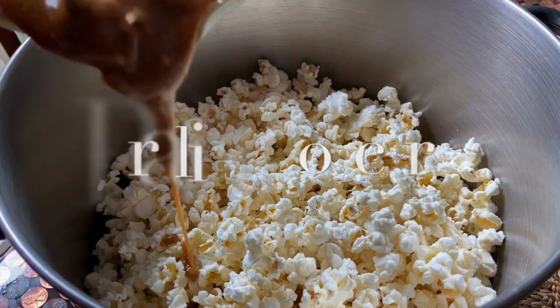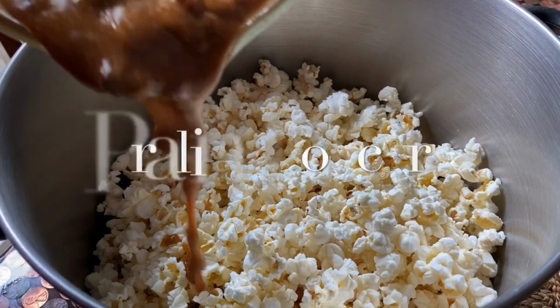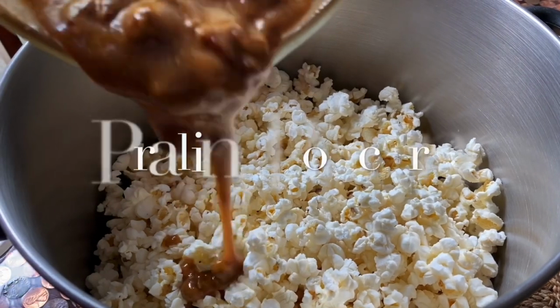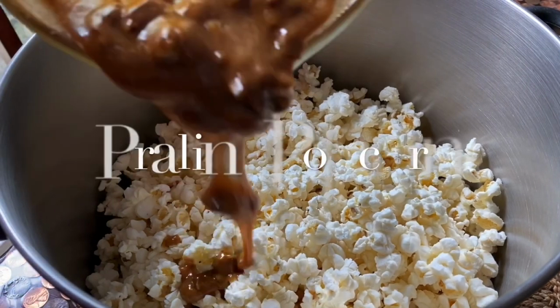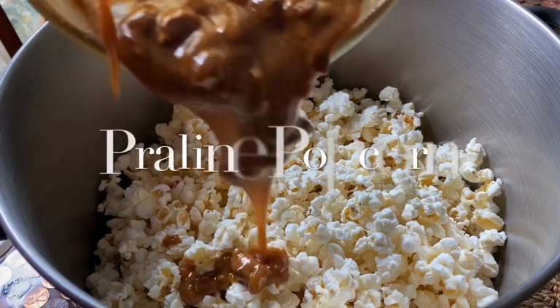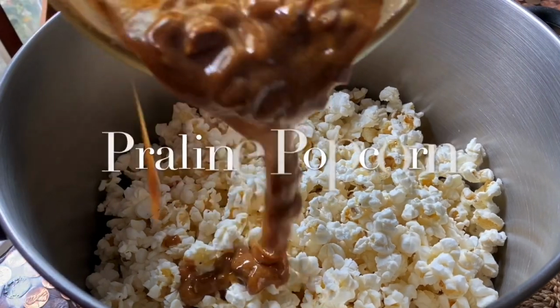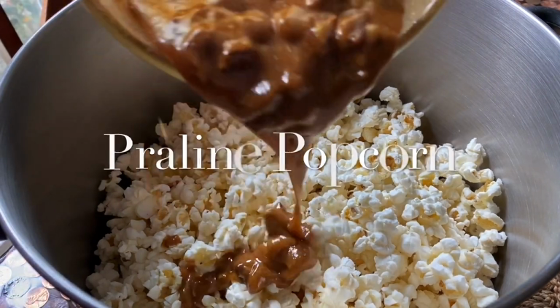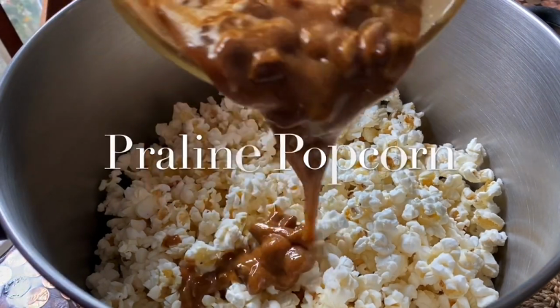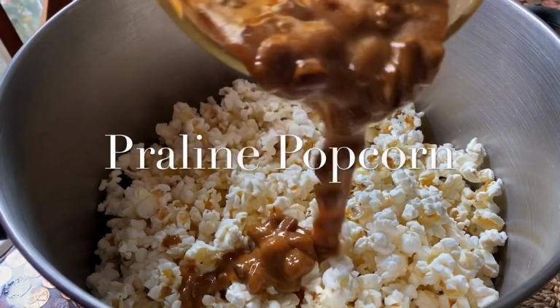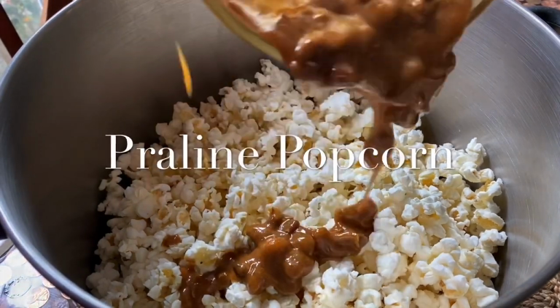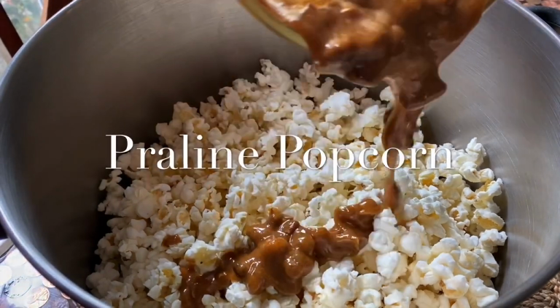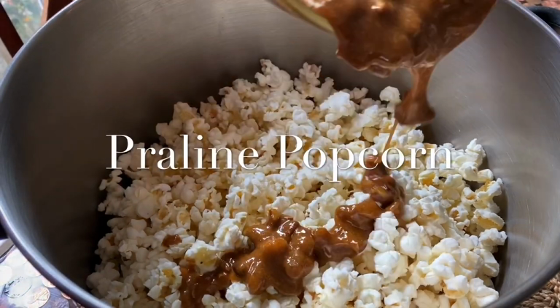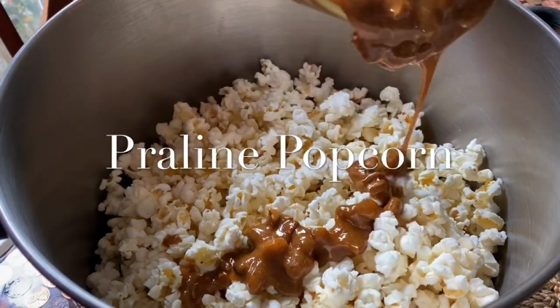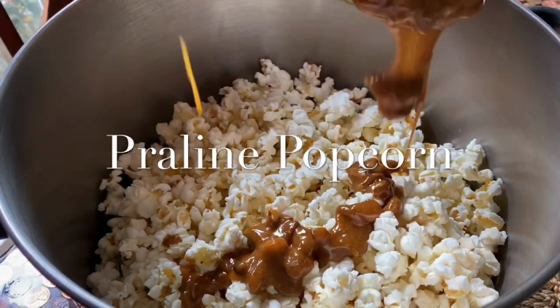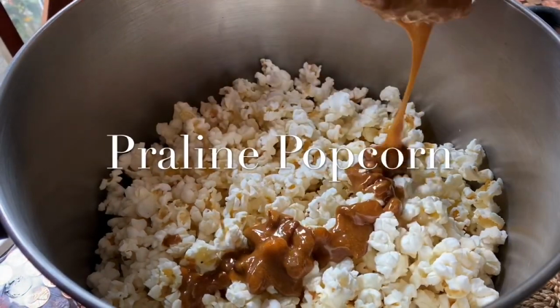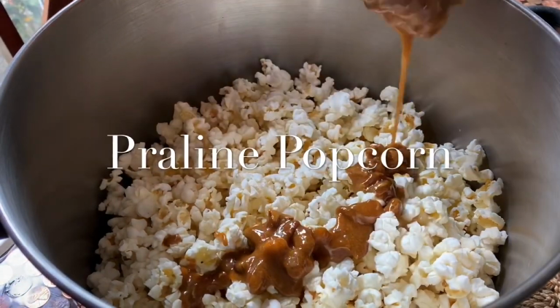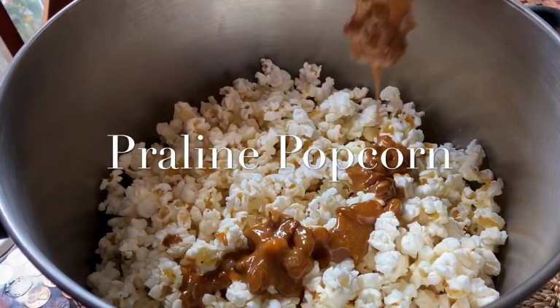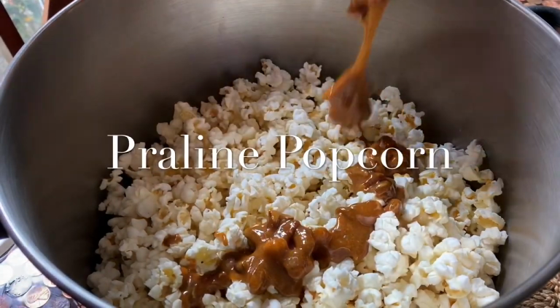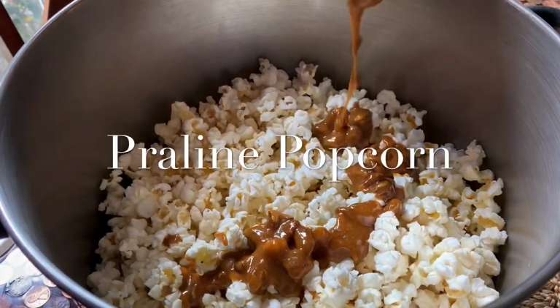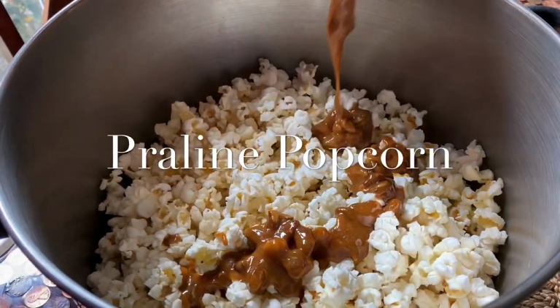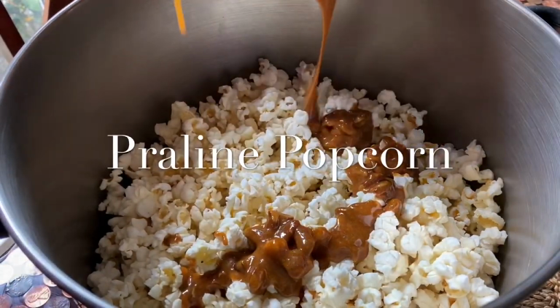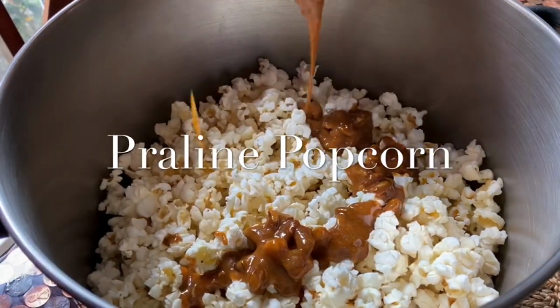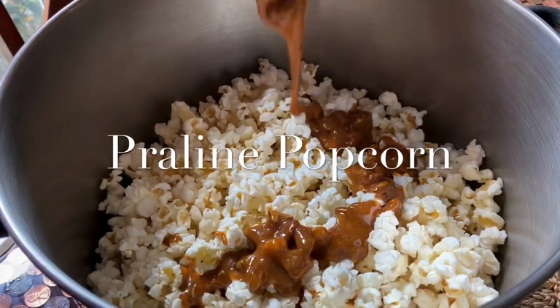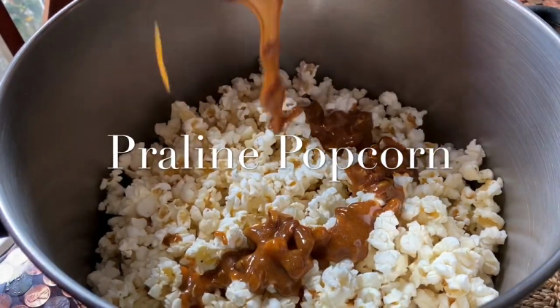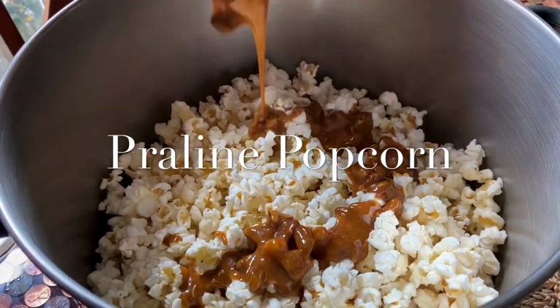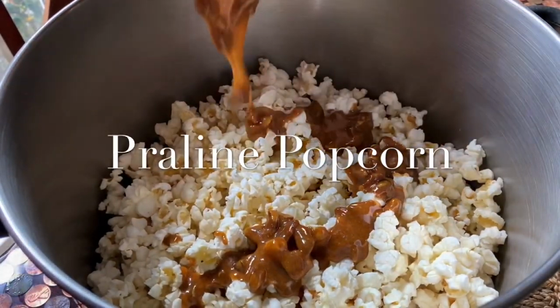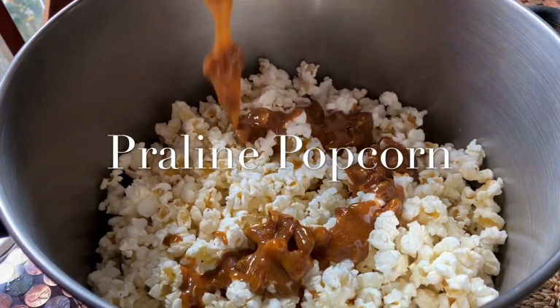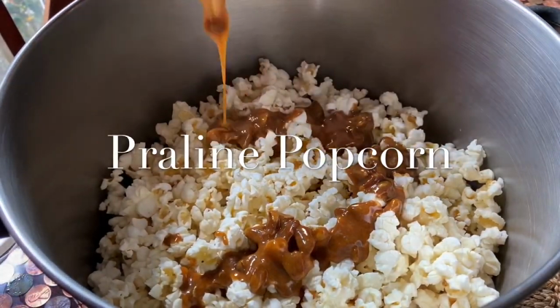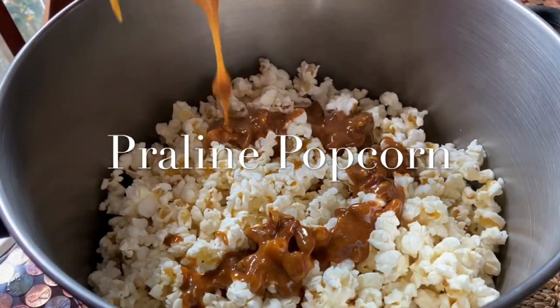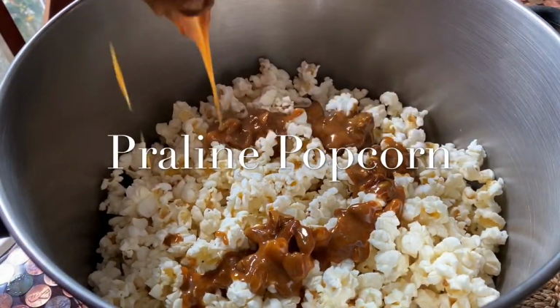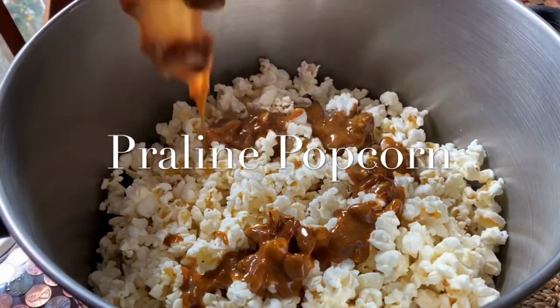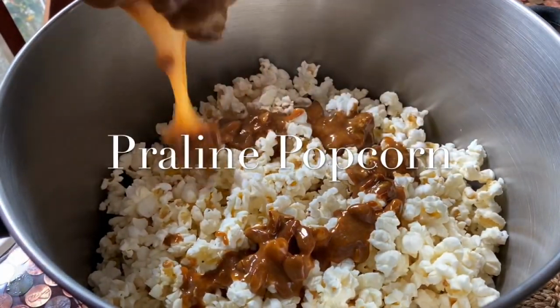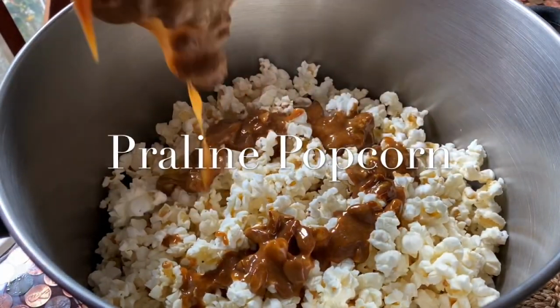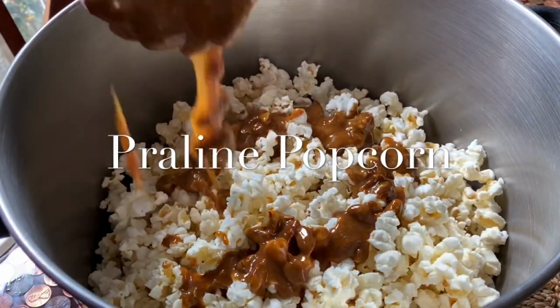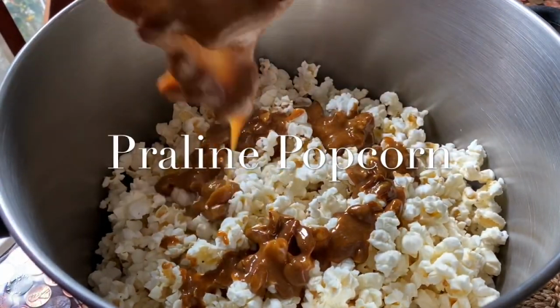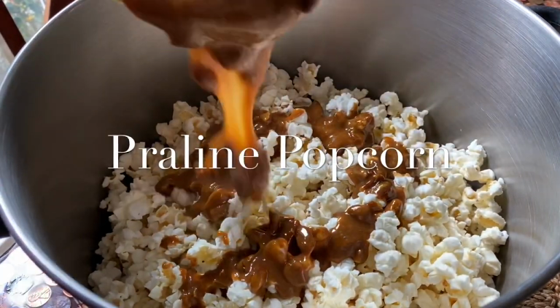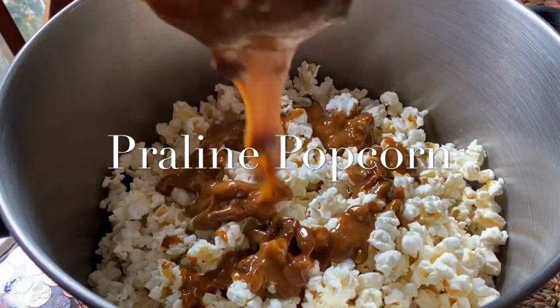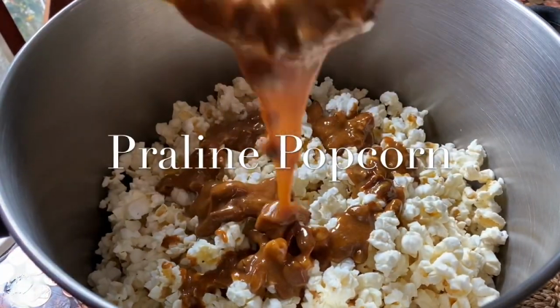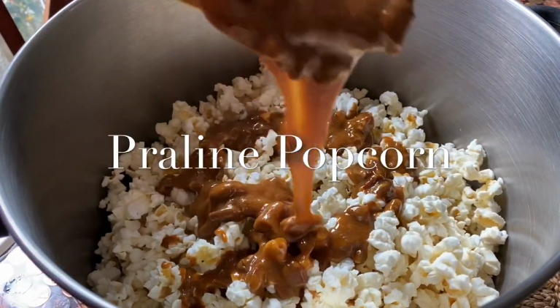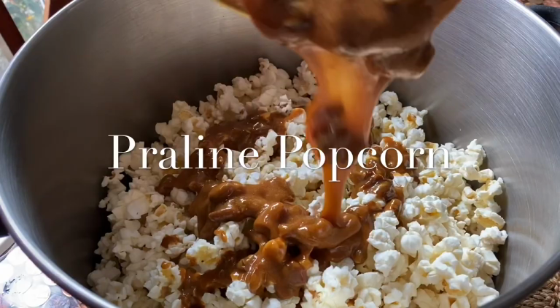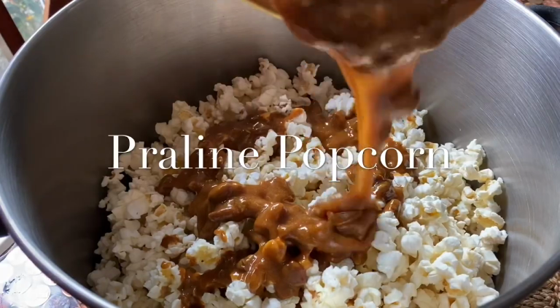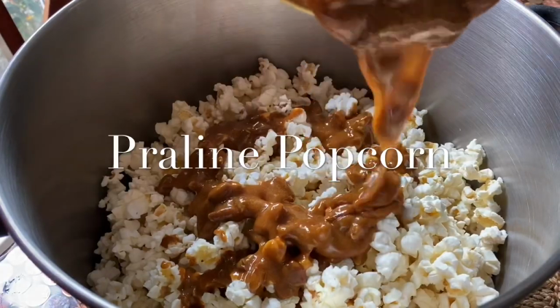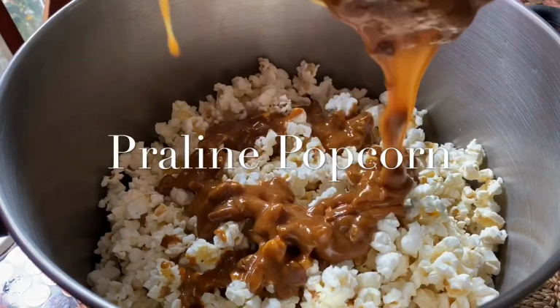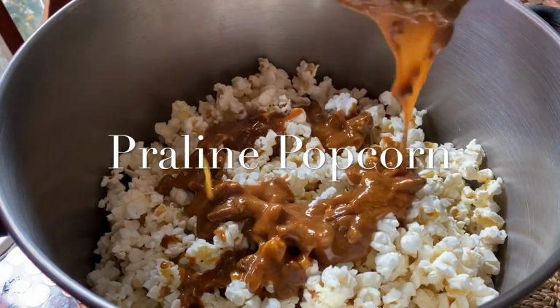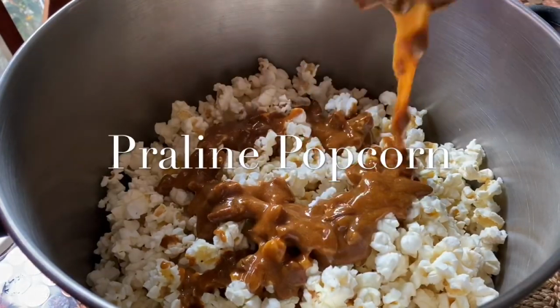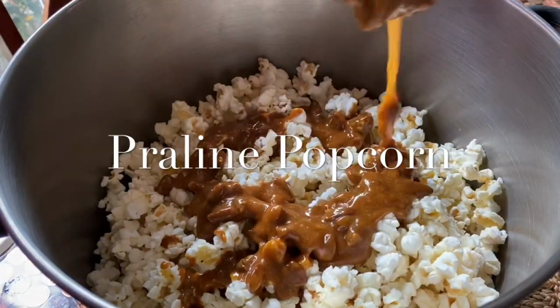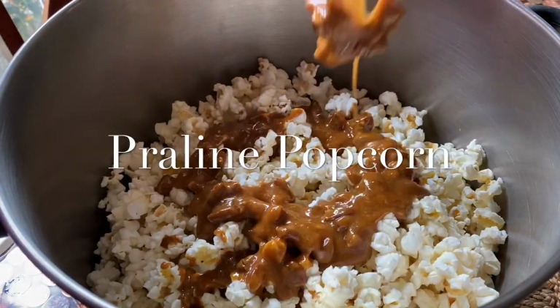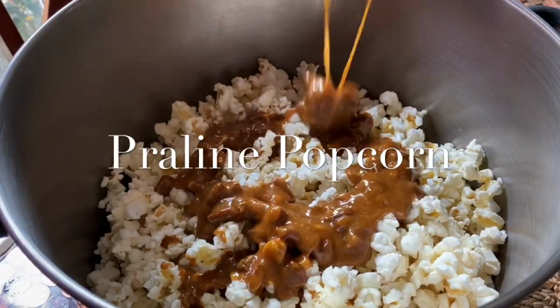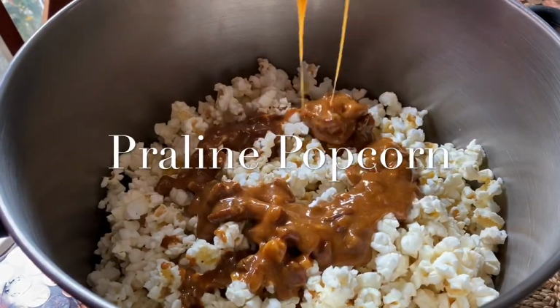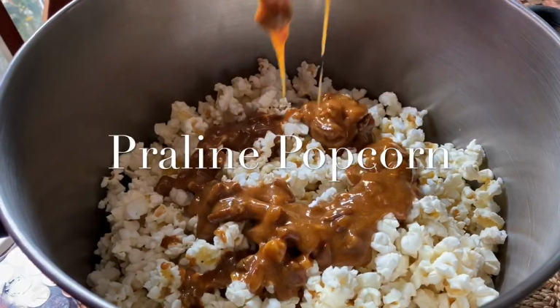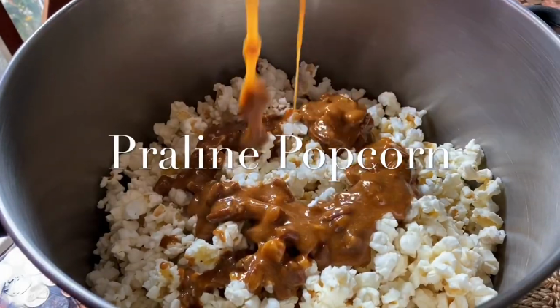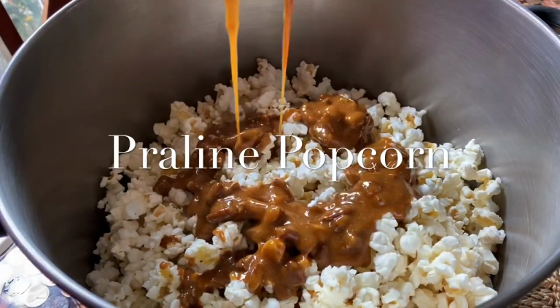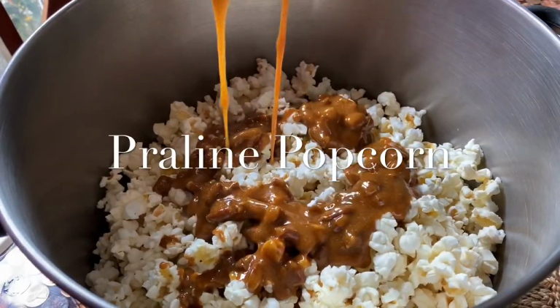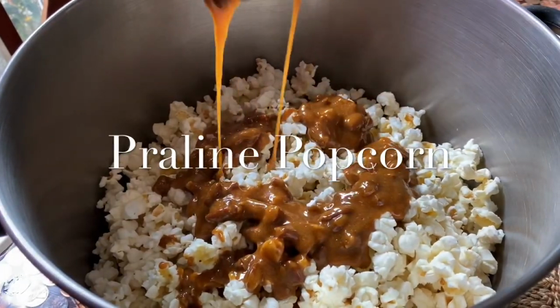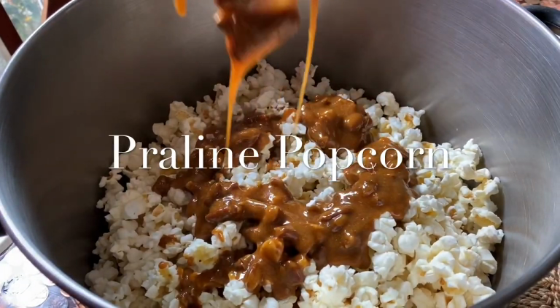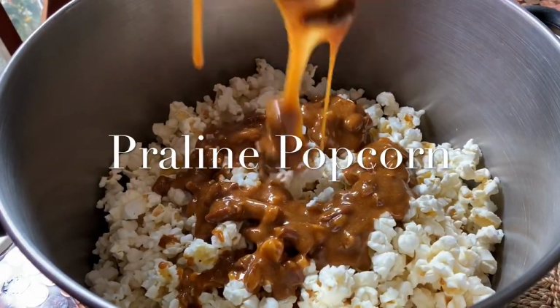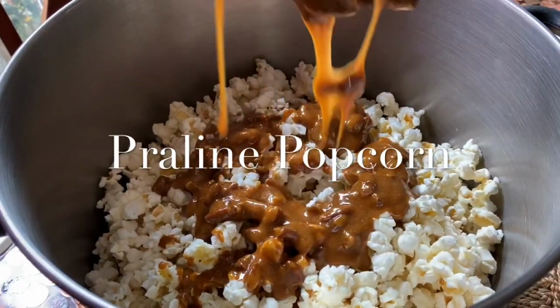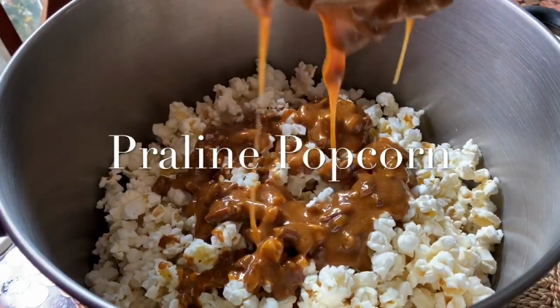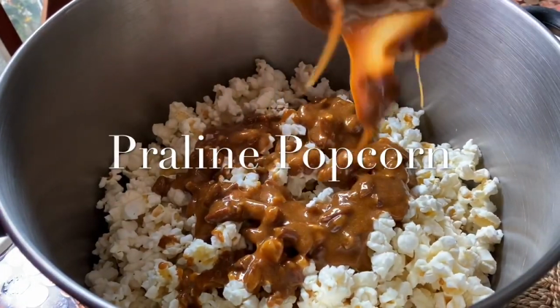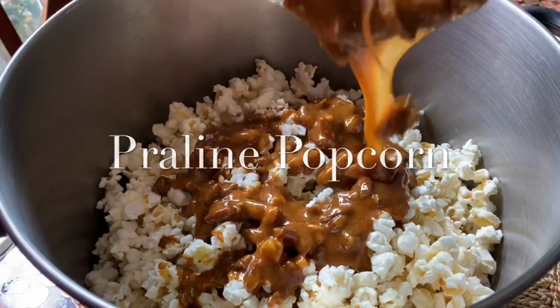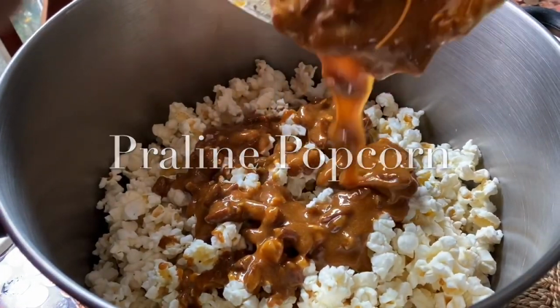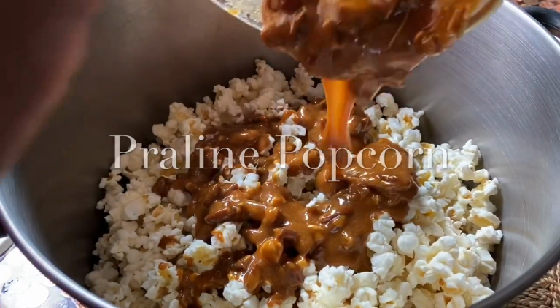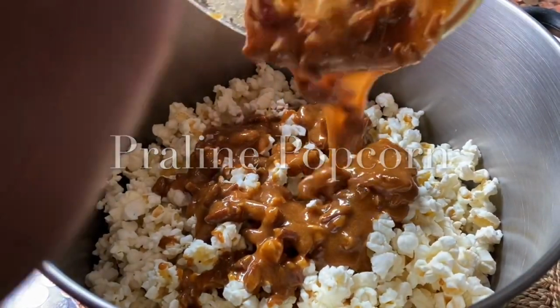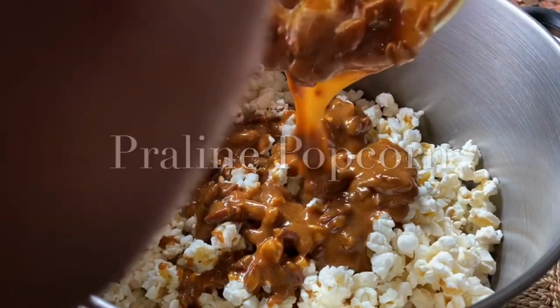Yes, you've read it right — it's praline popcorn. You're gonna love me after this.